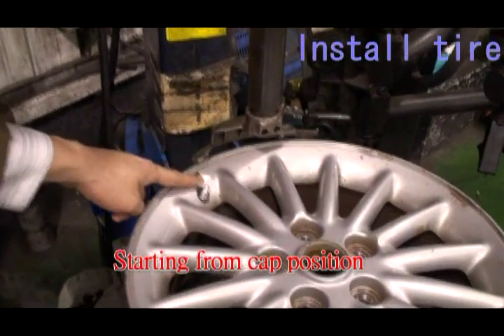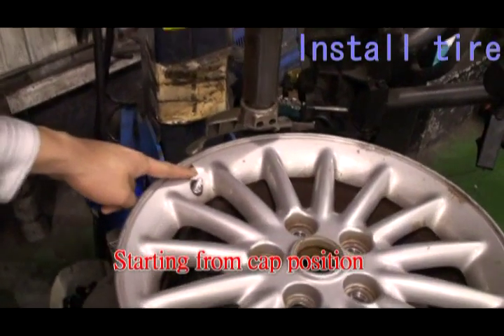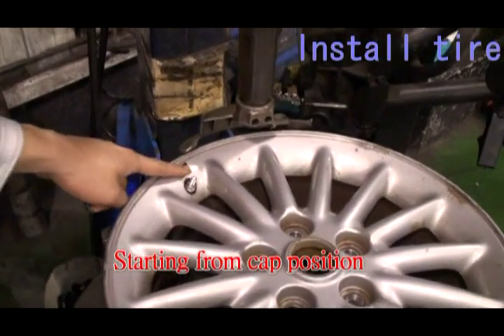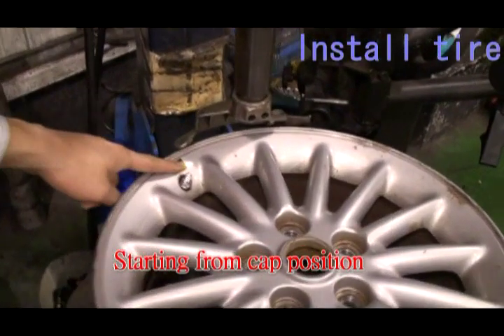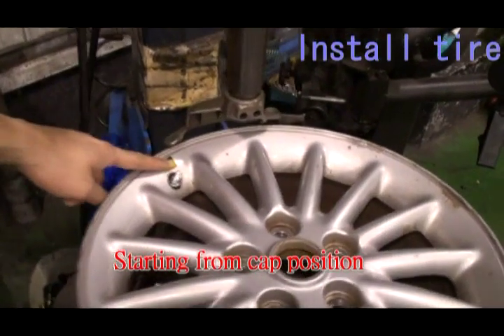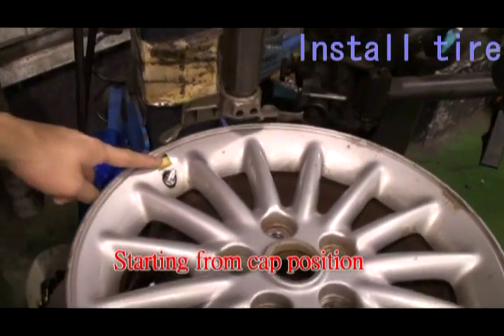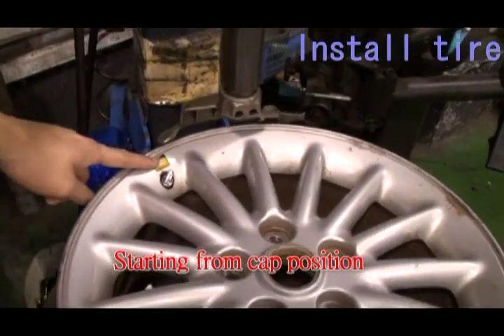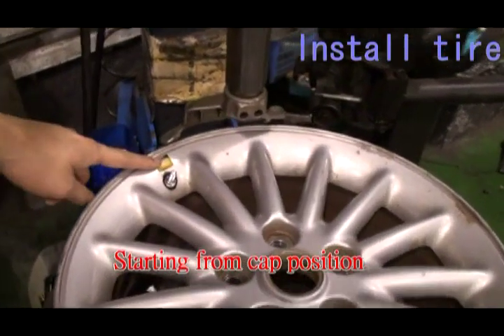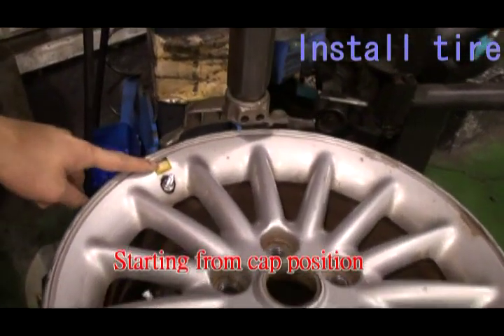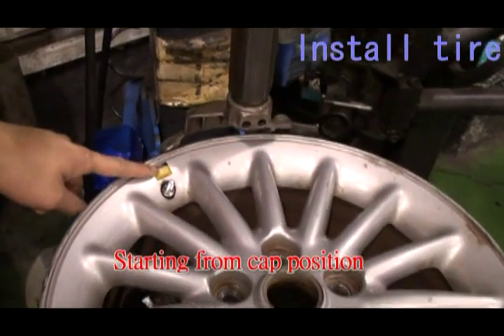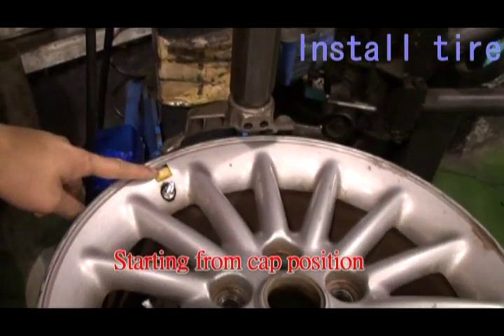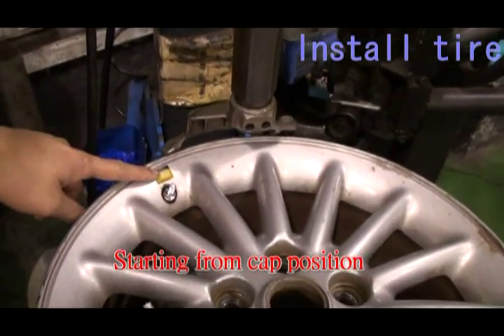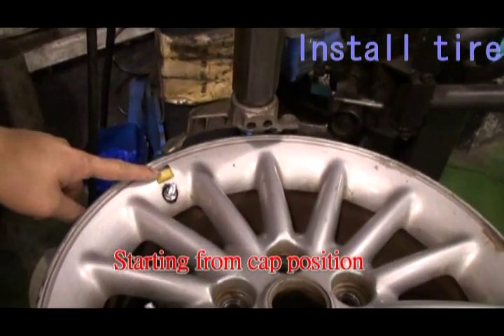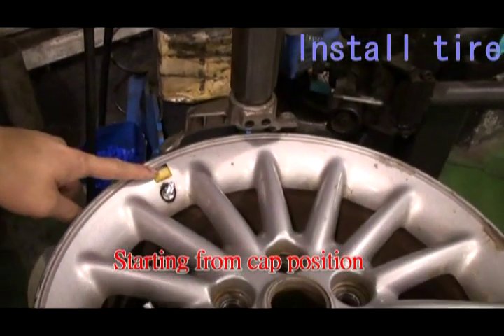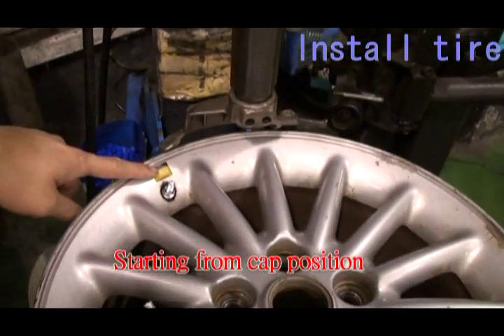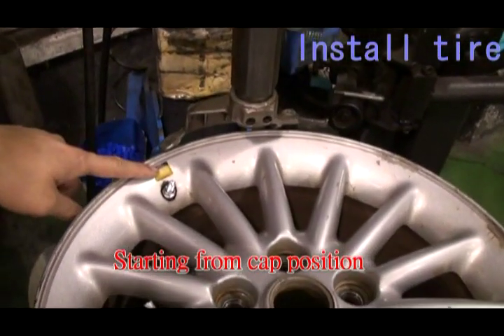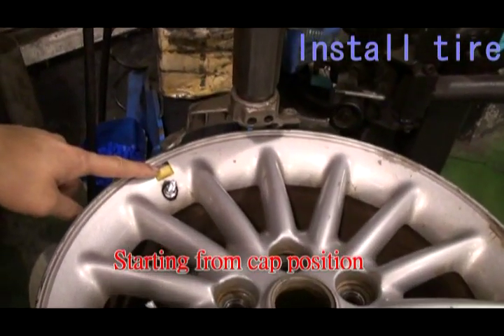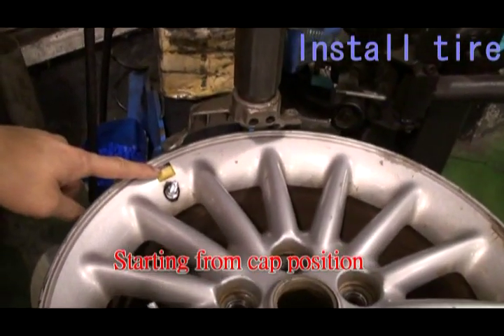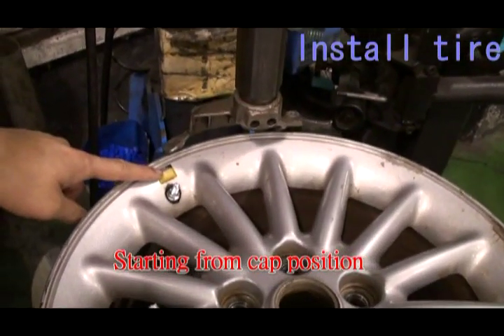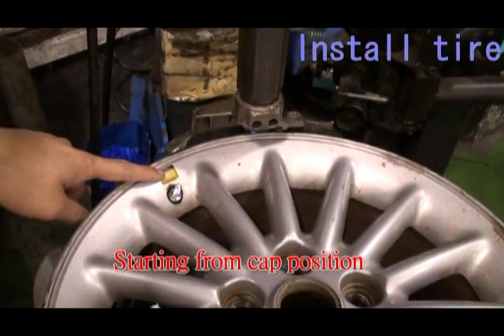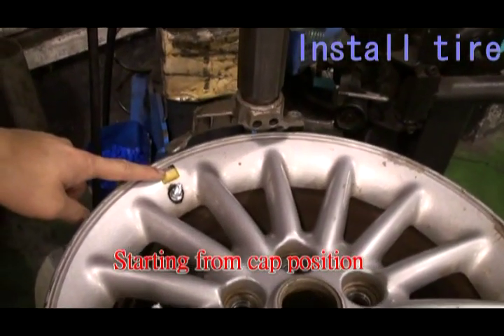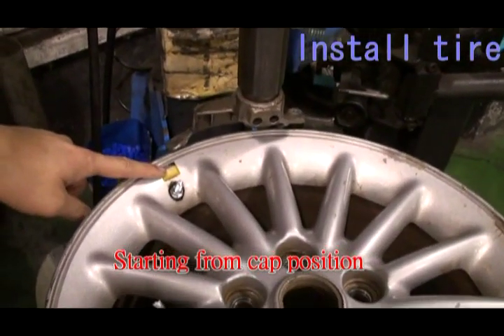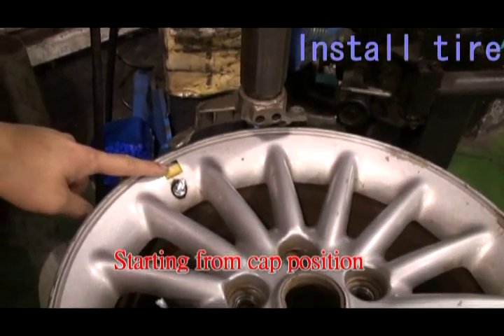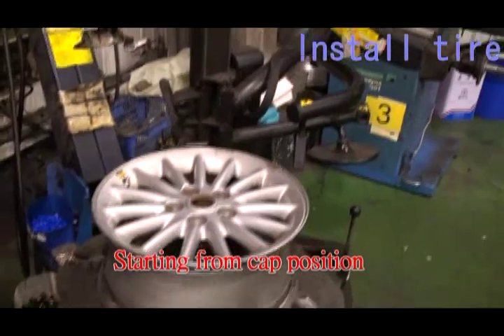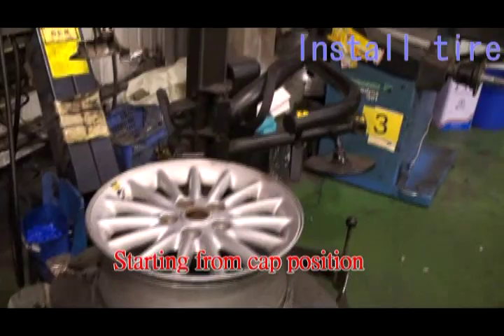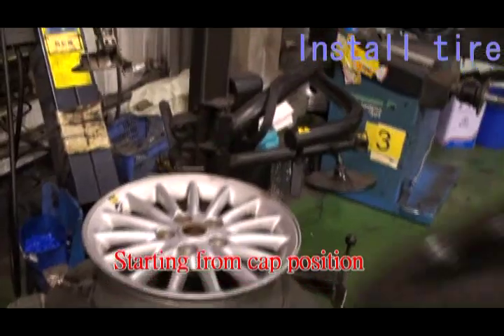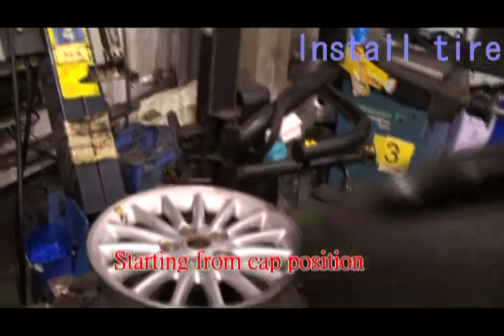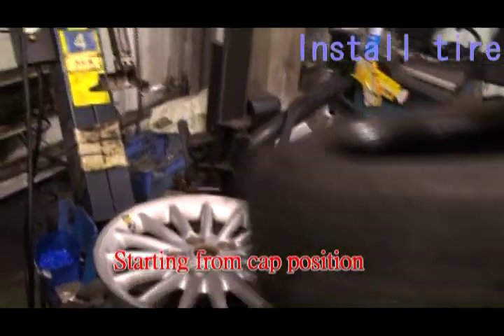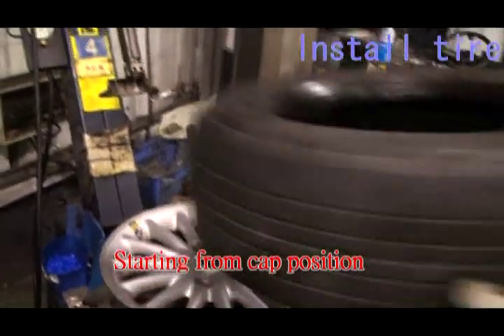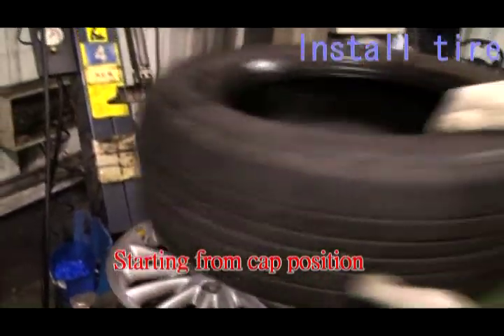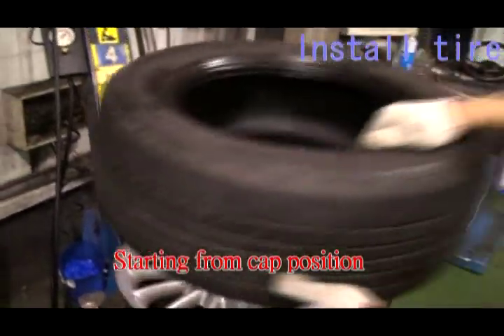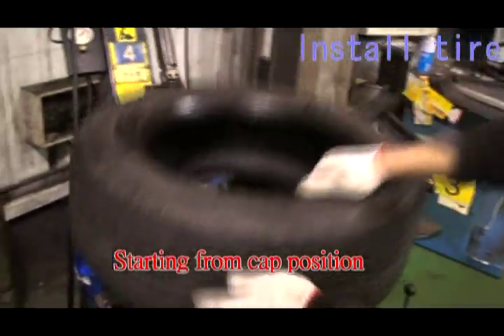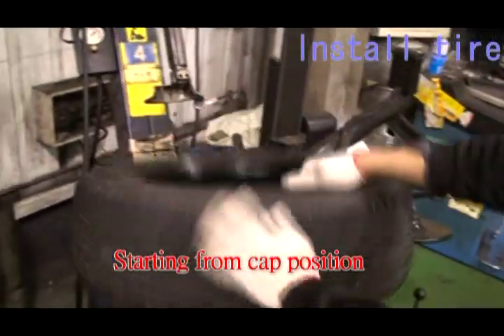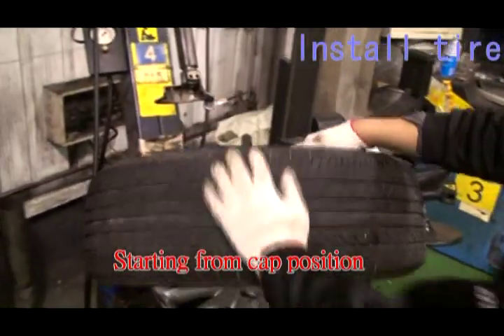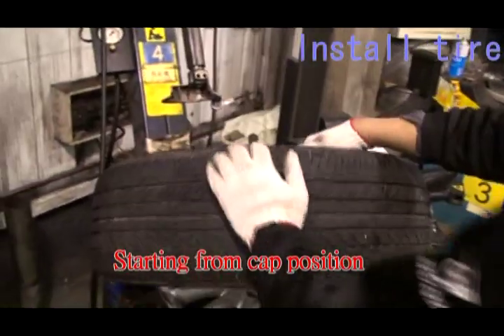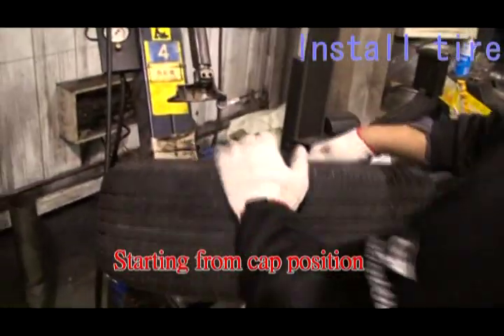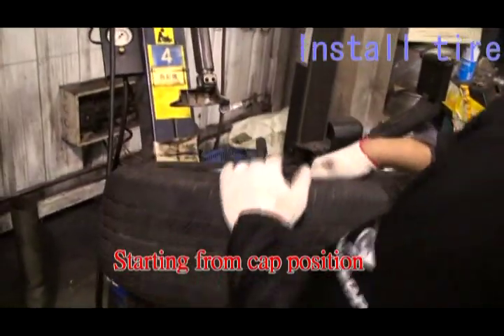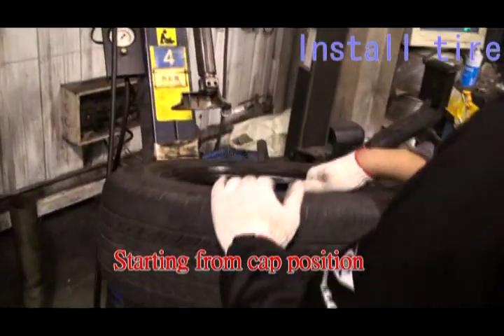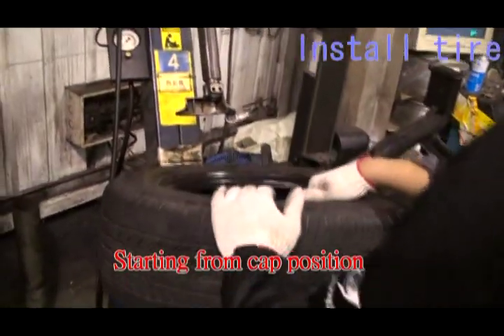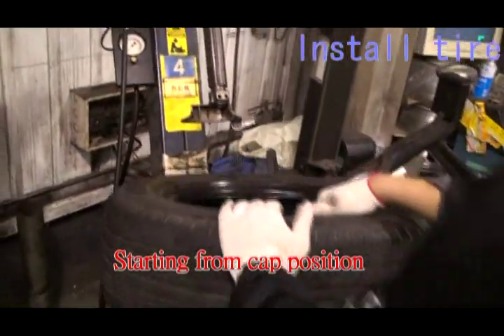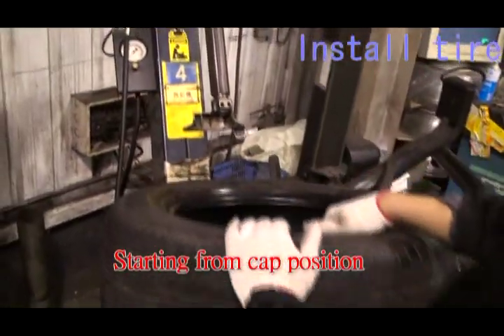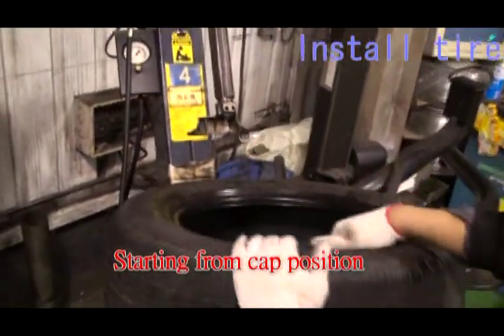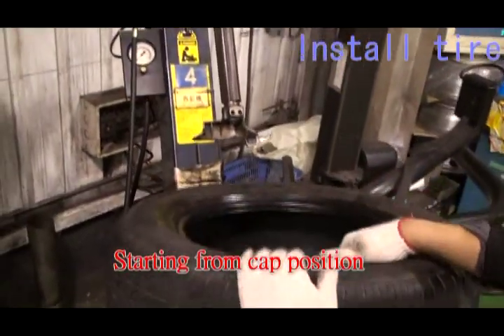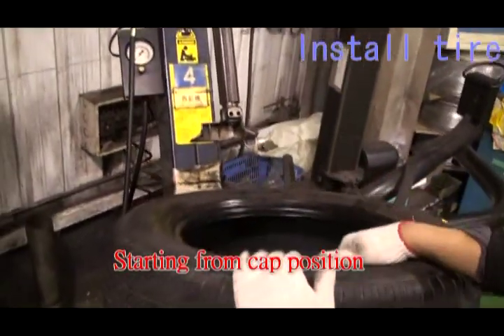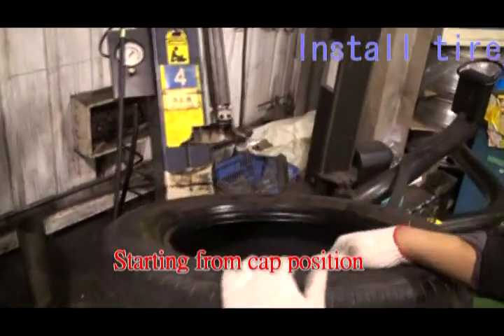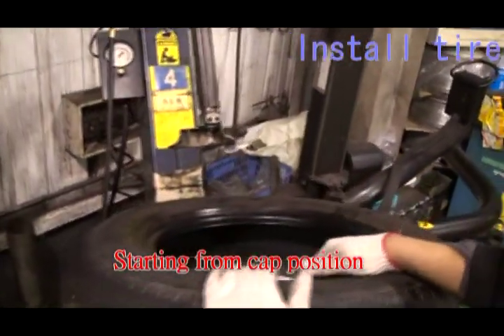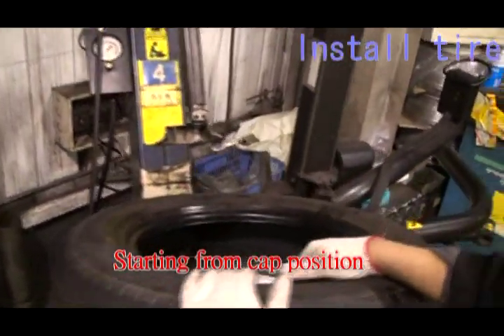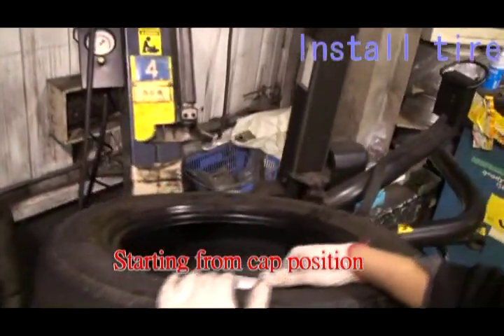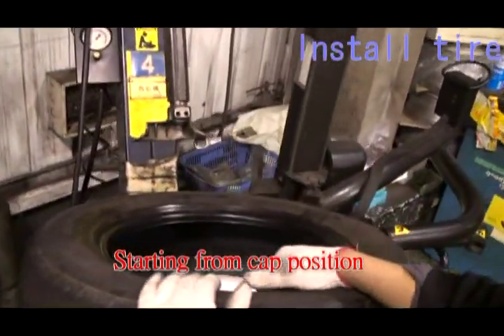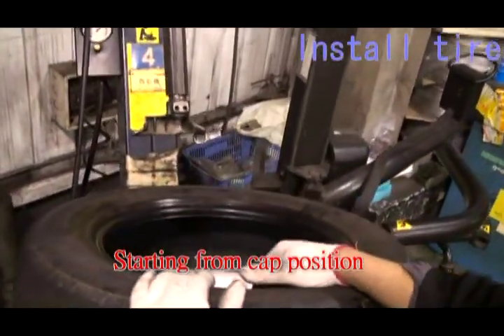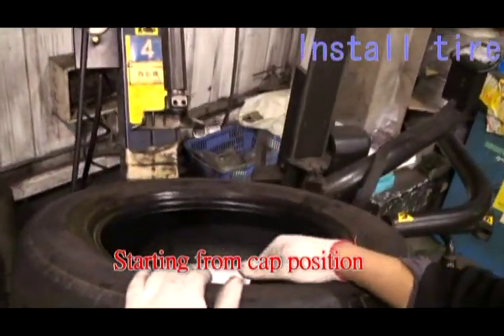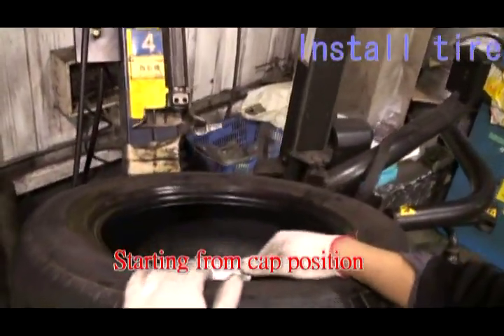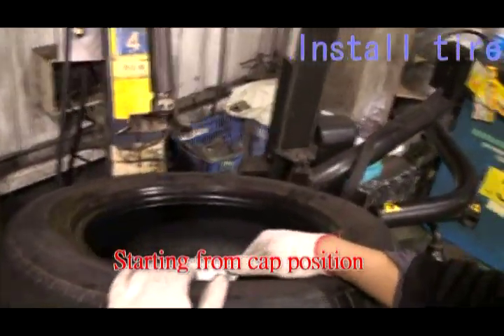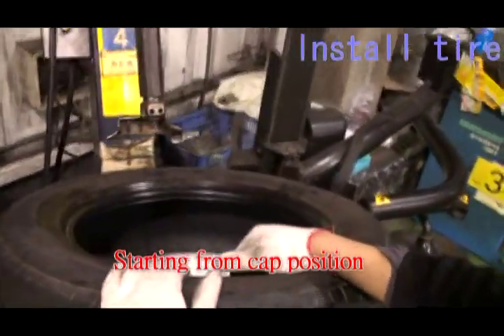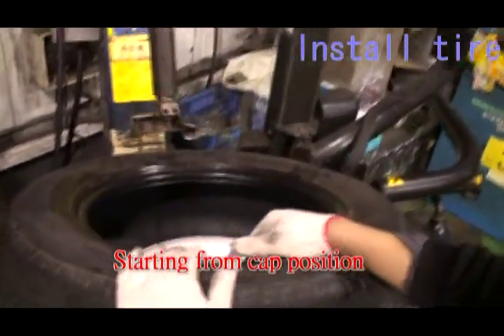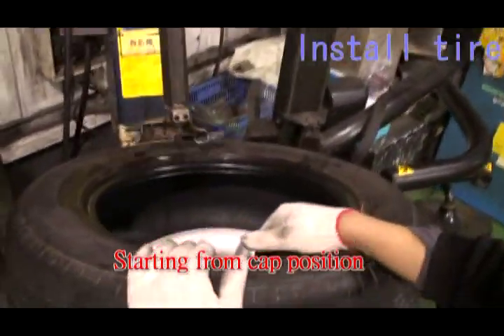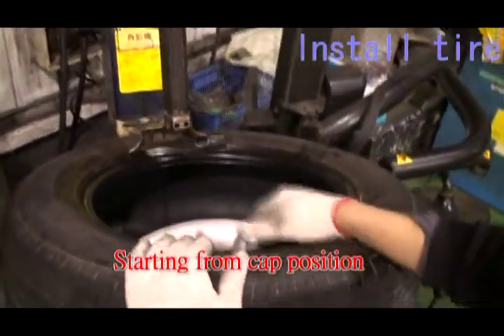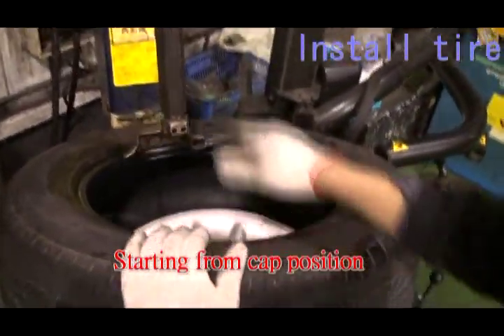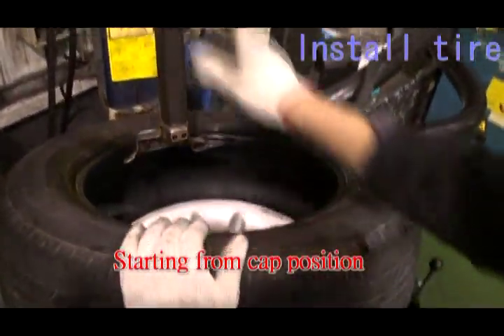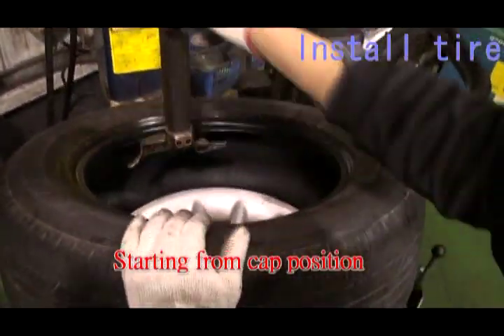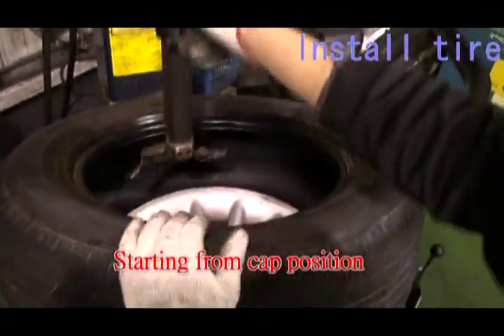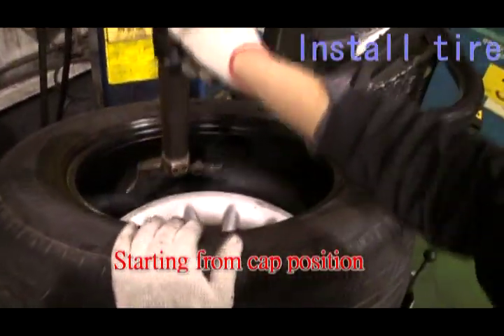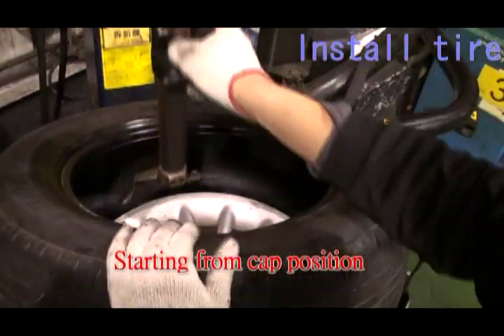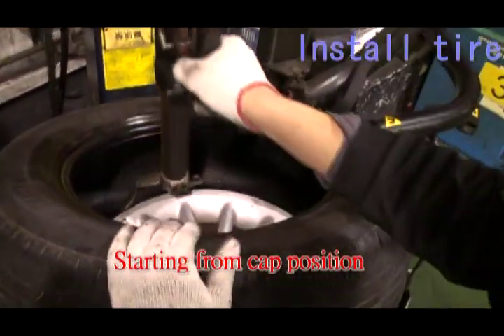Install the tire on the wheel. It has to start from the cap position to avoid breaking the sensor.